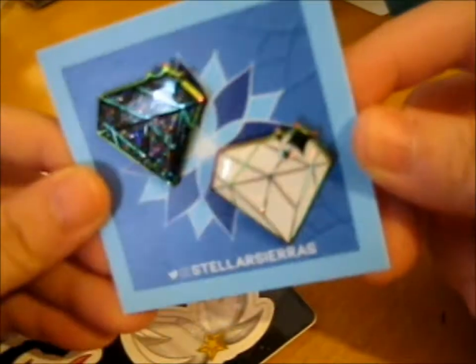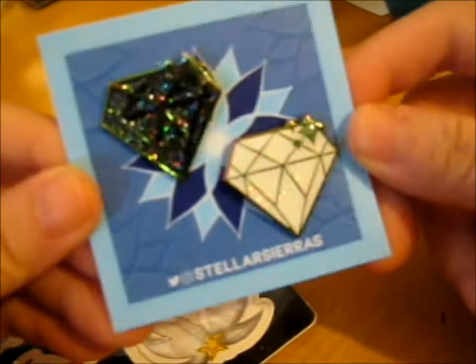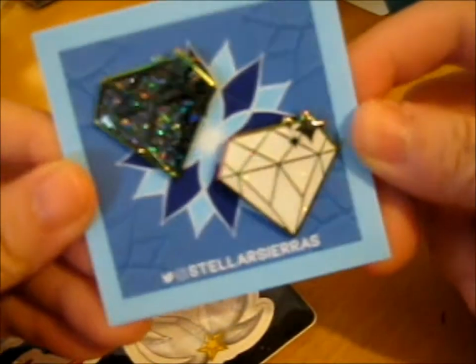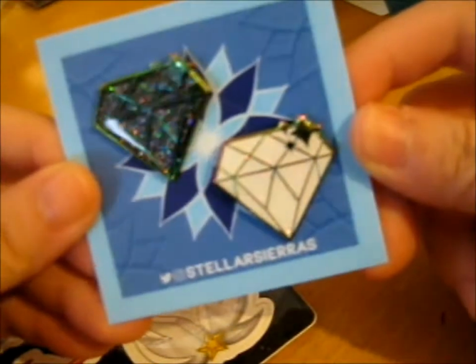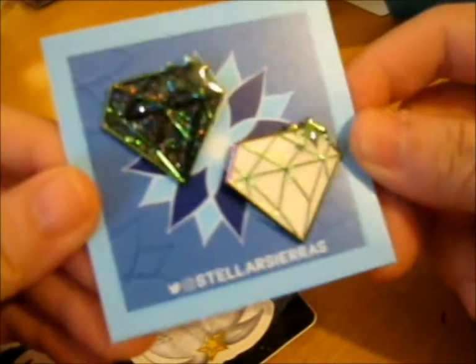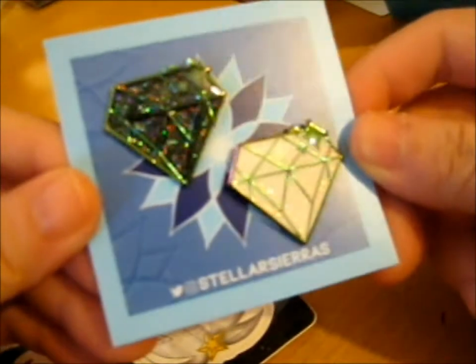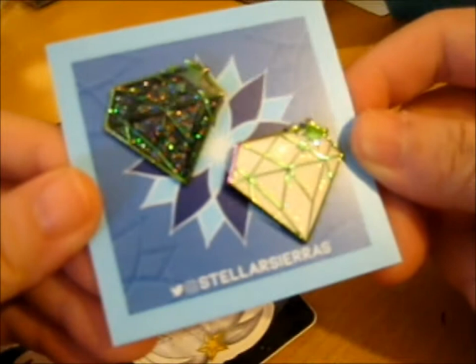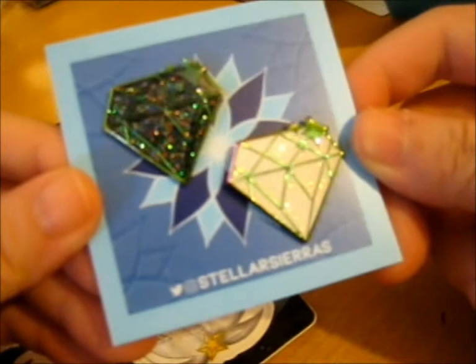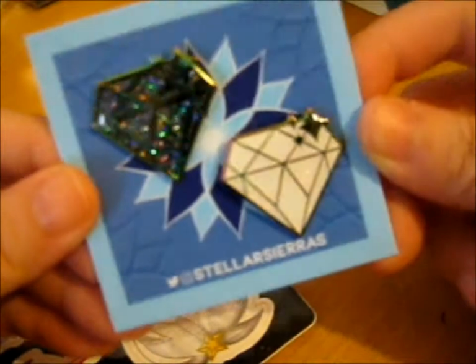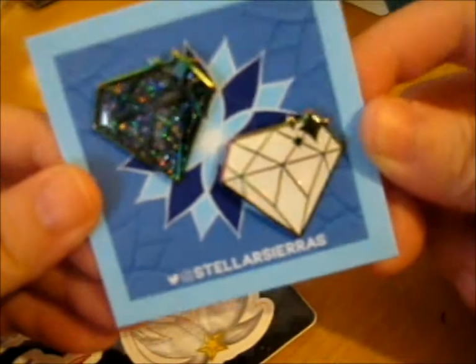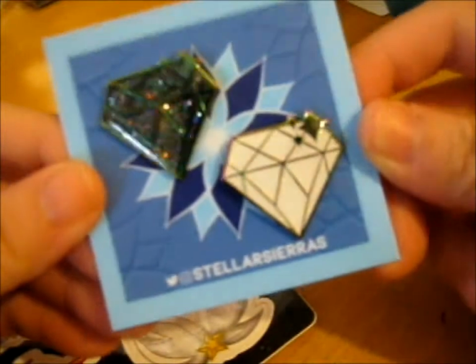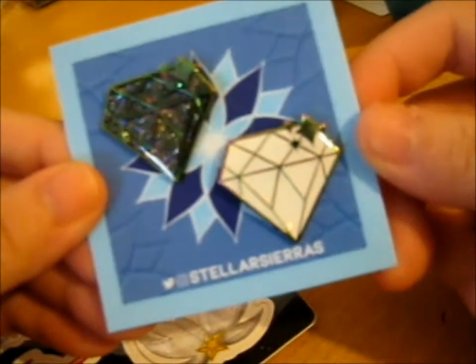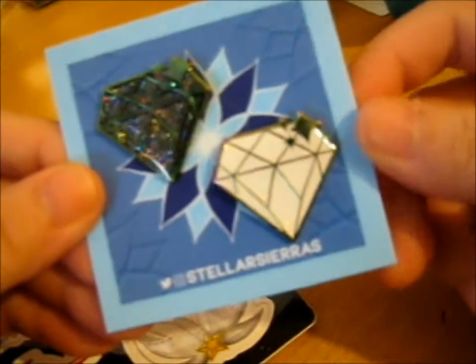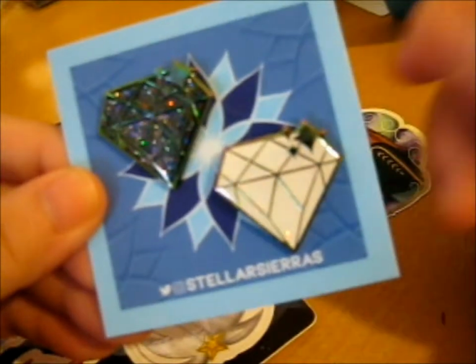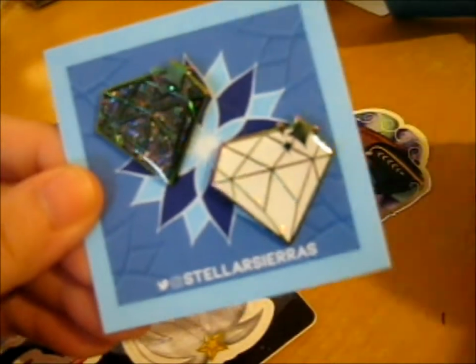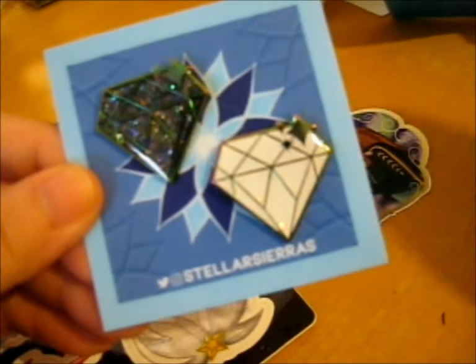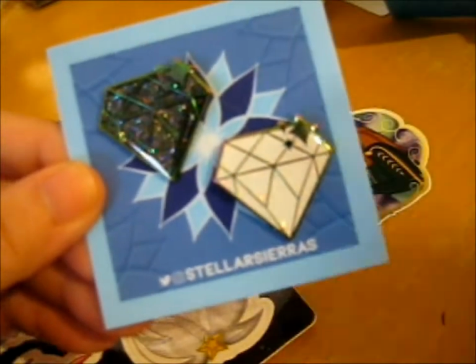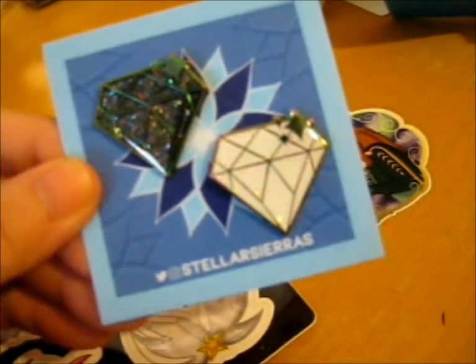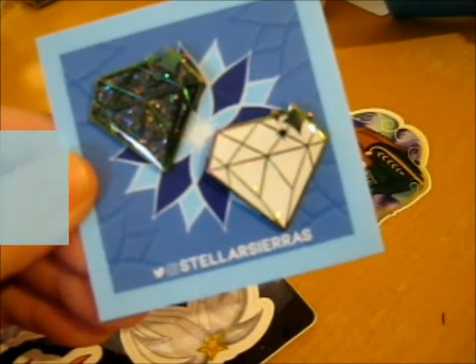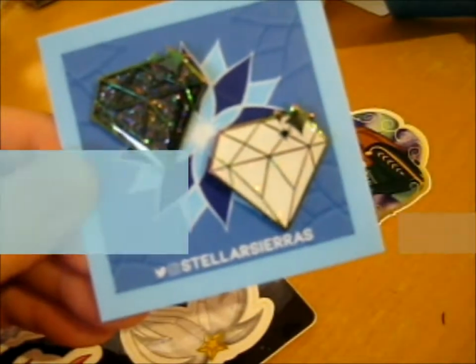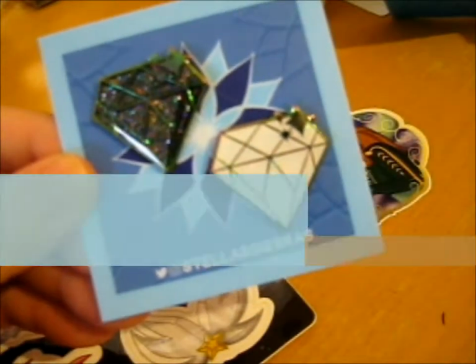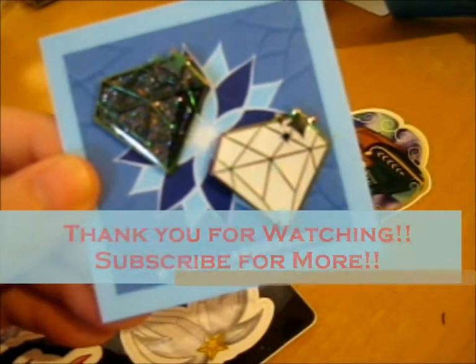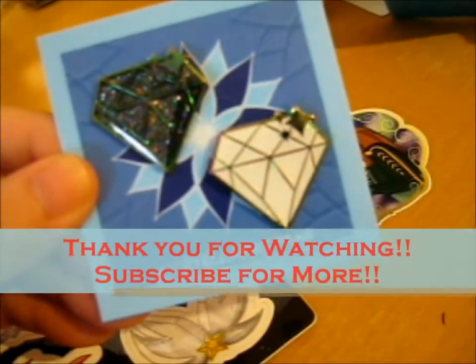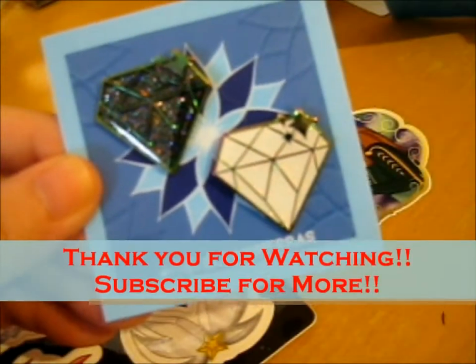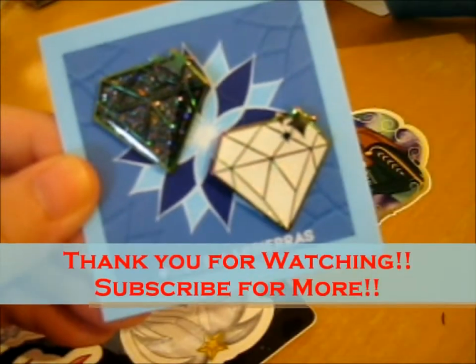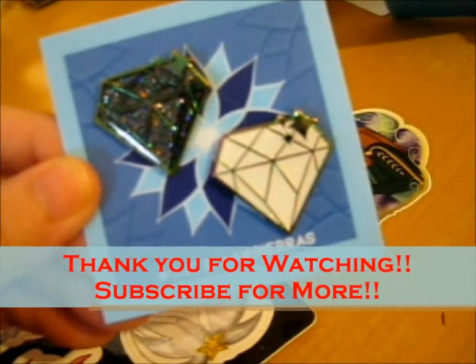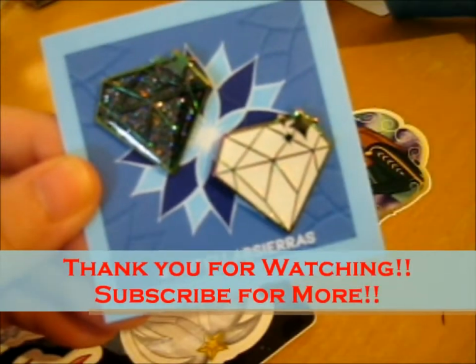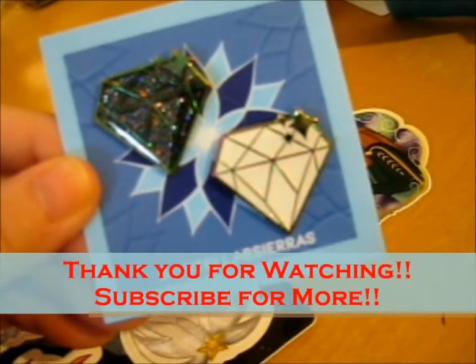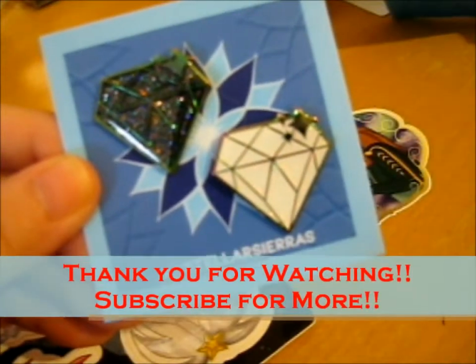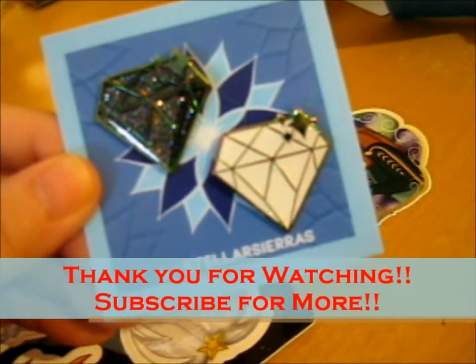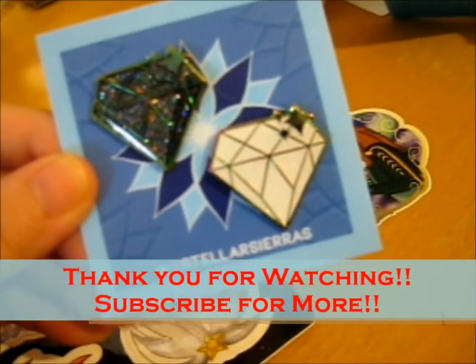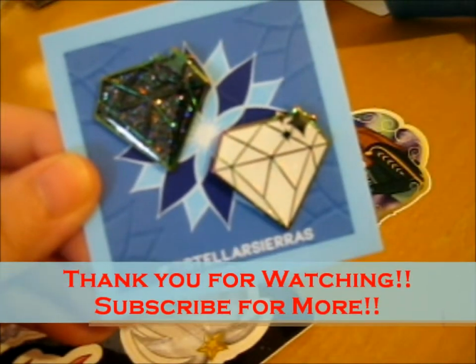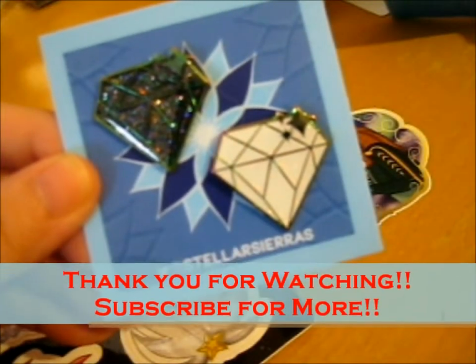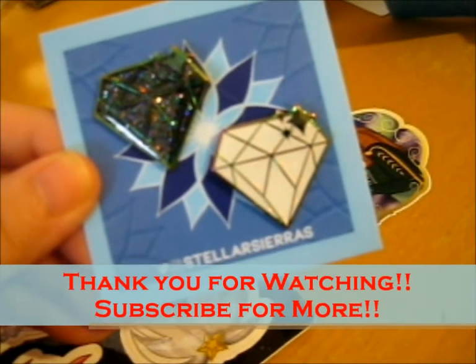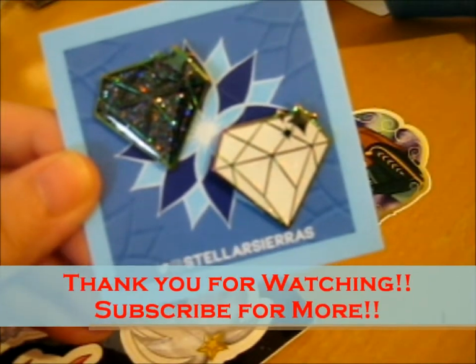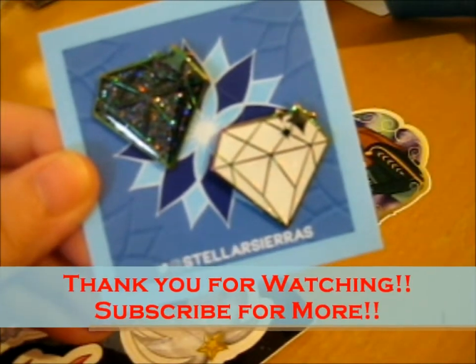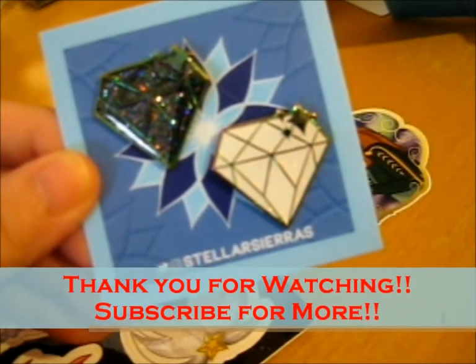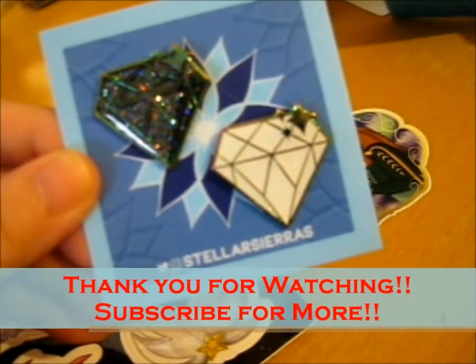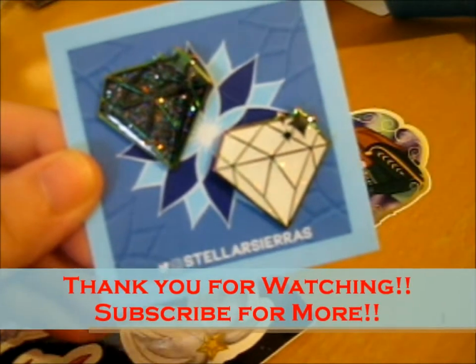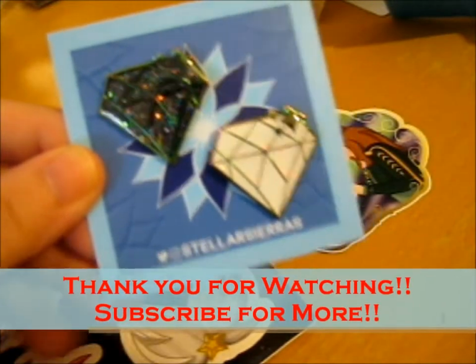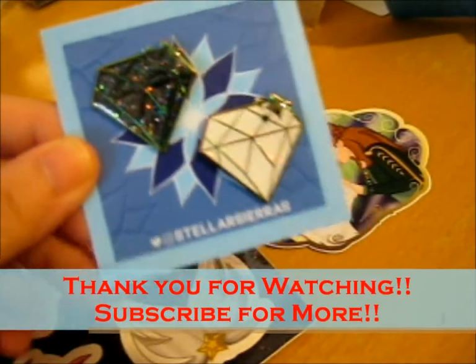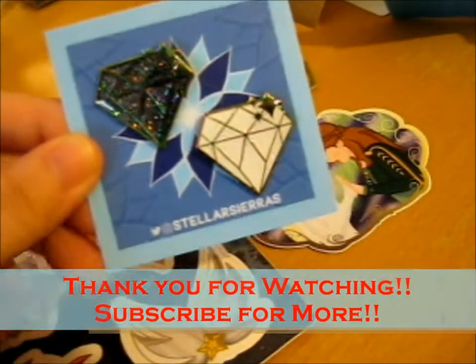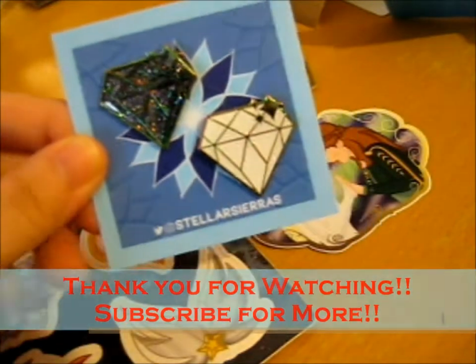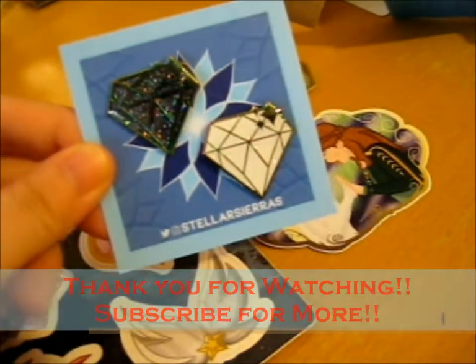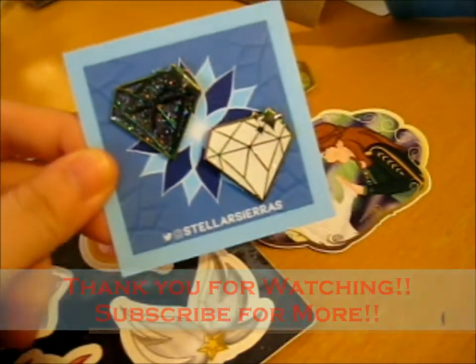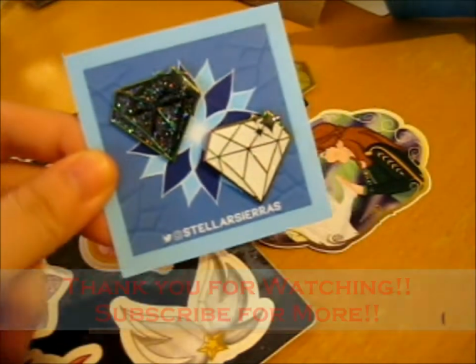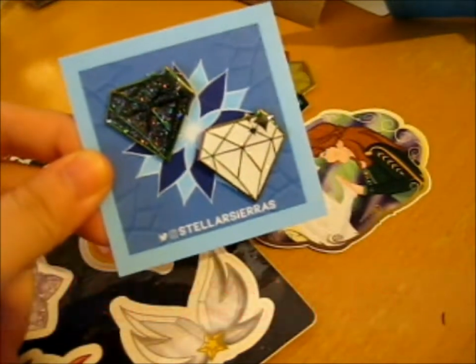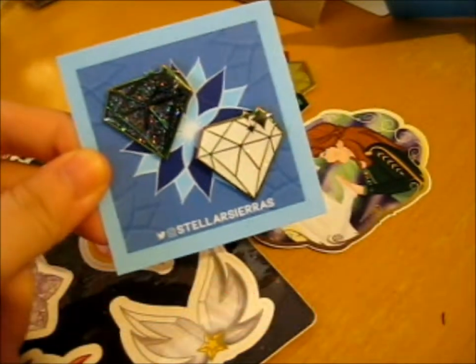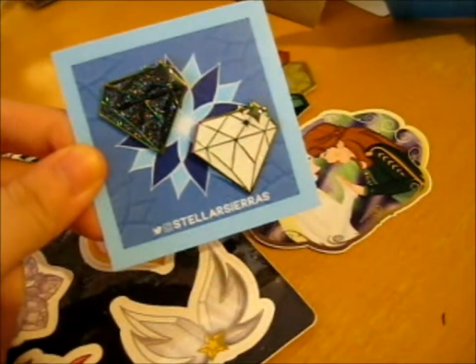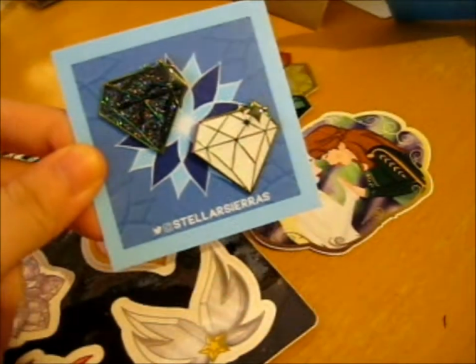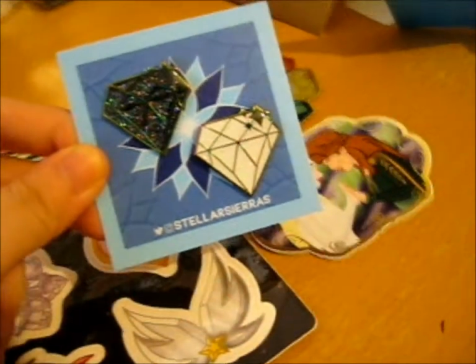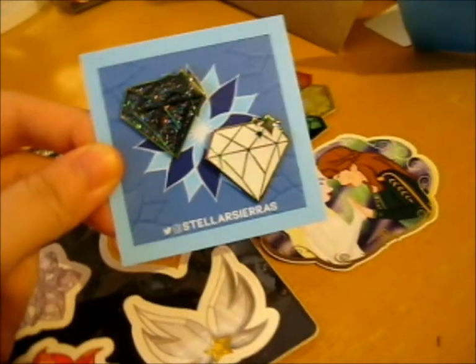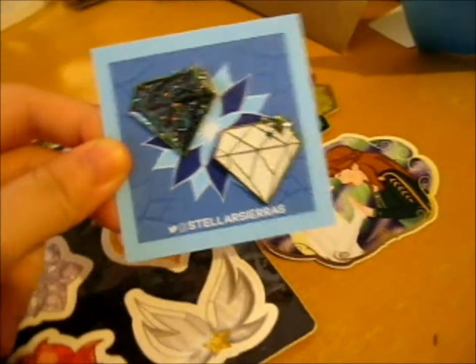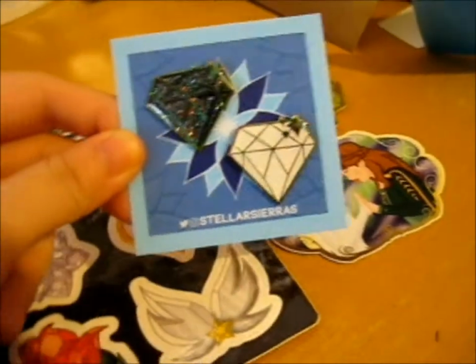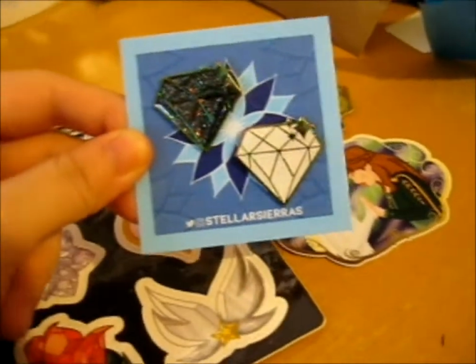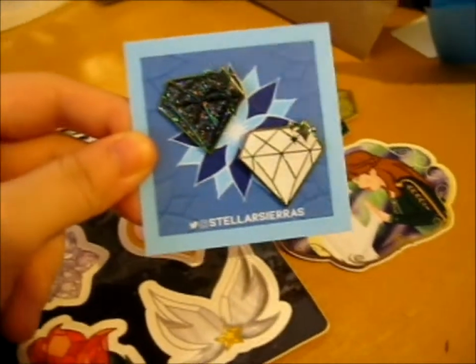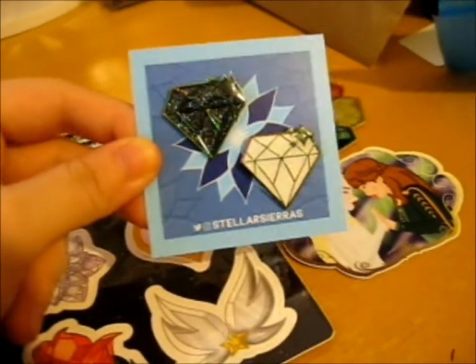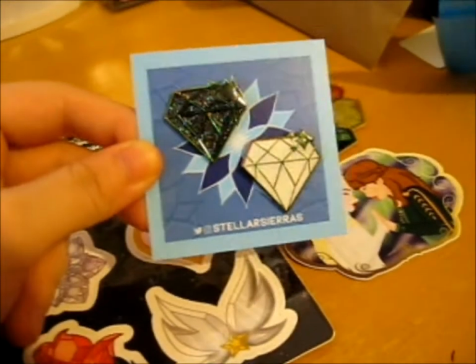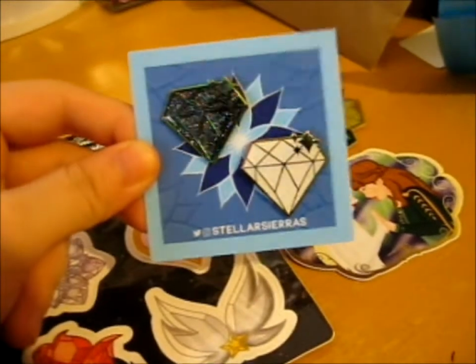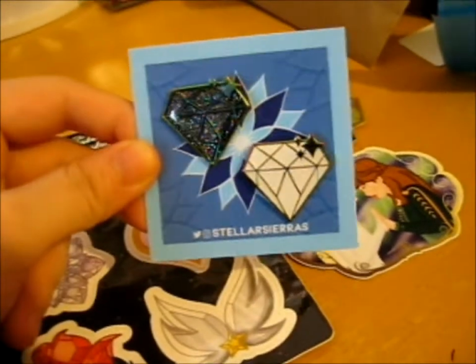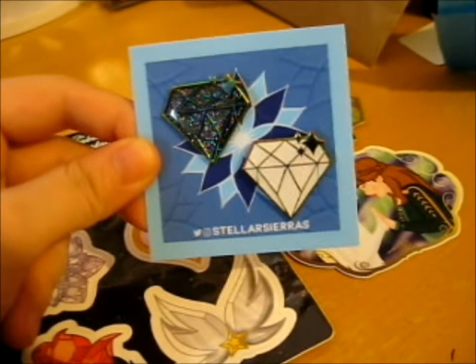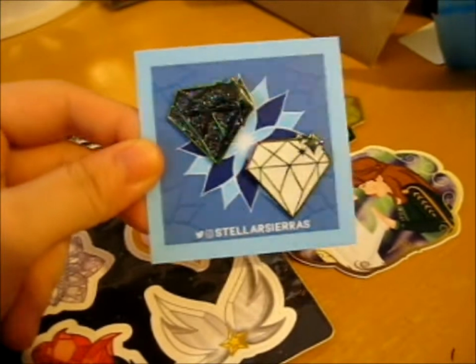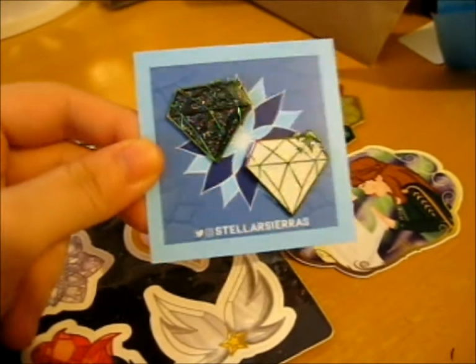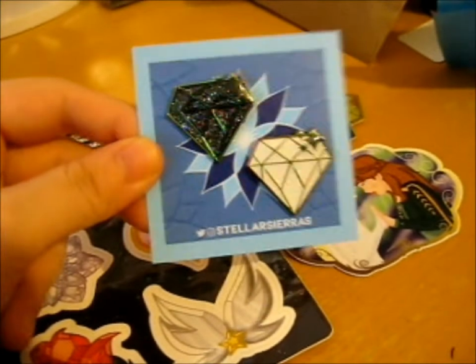And some other stuff. So thank you for watching! I'd like to get a little bit more notifications. Over and out.